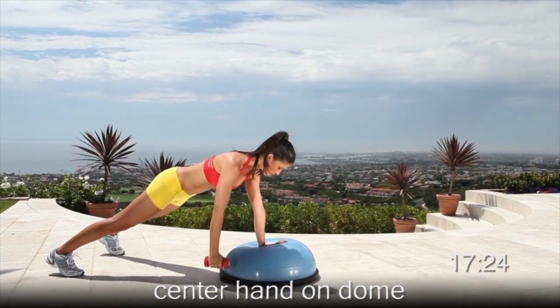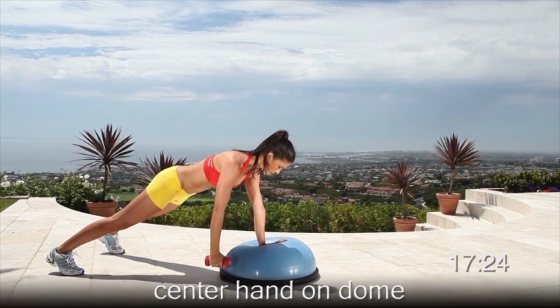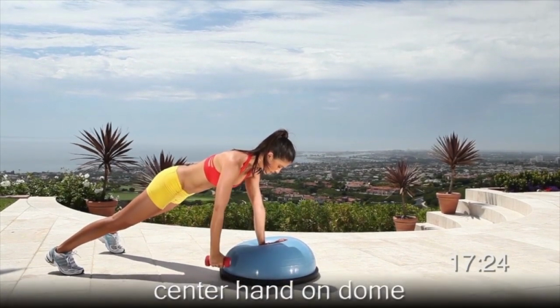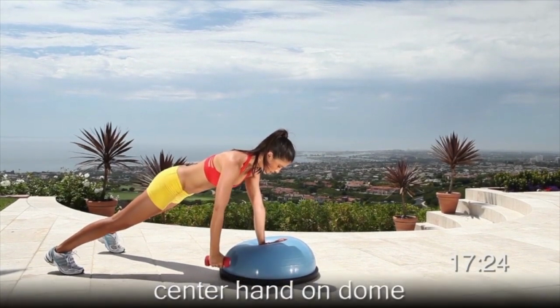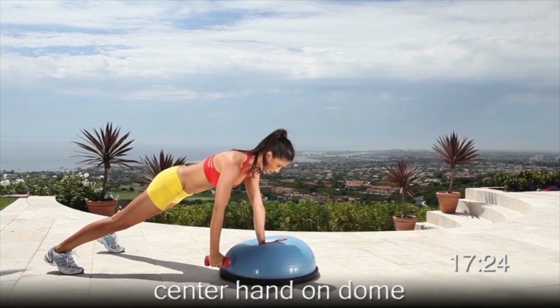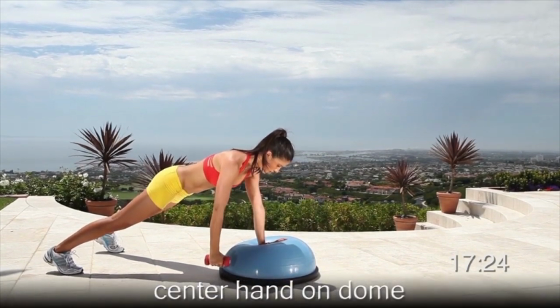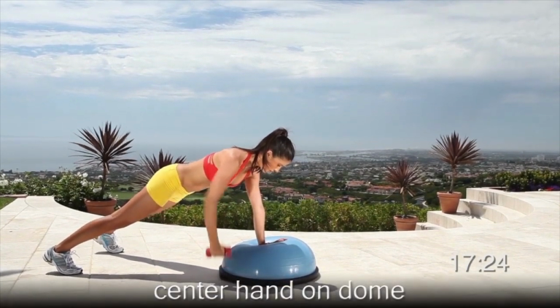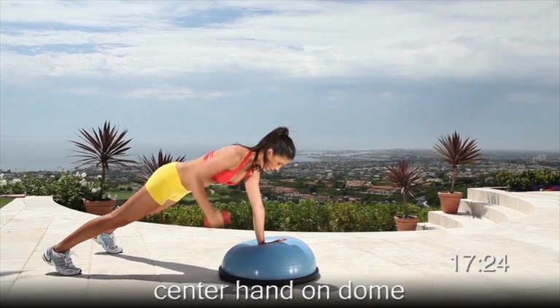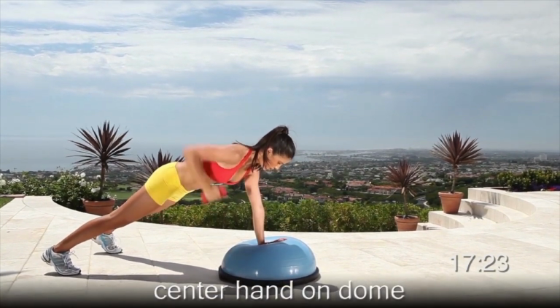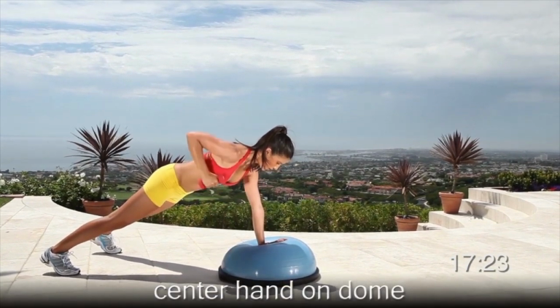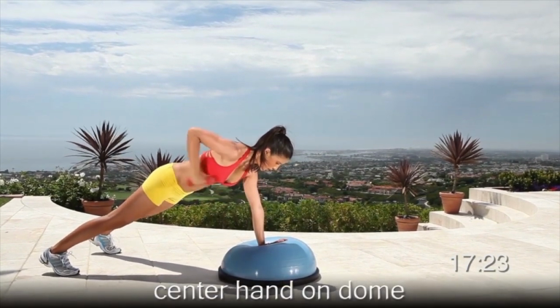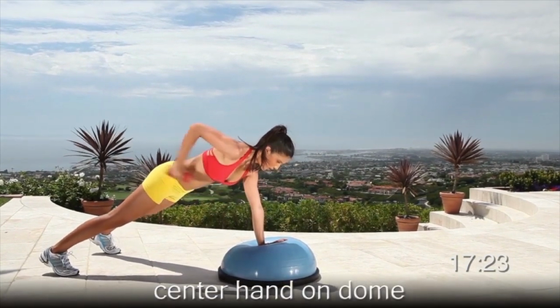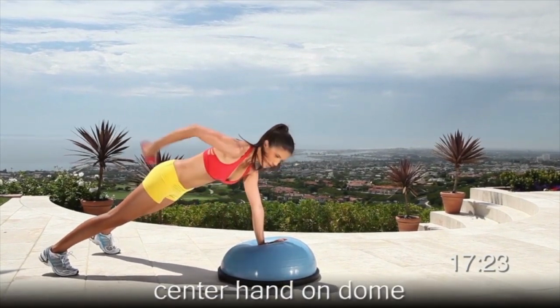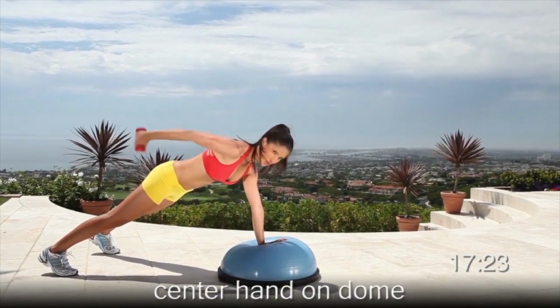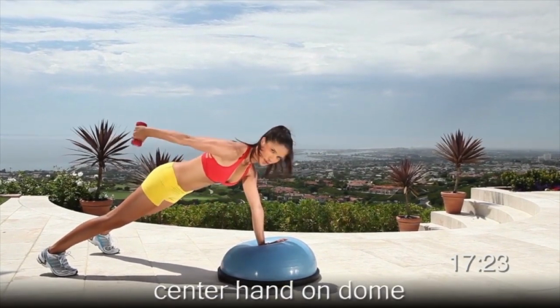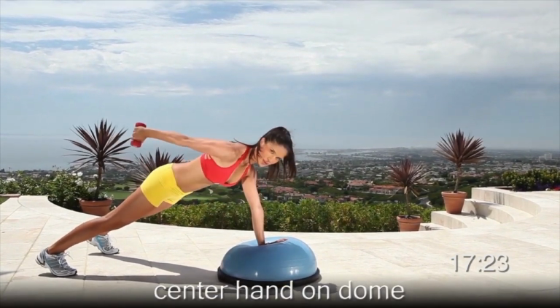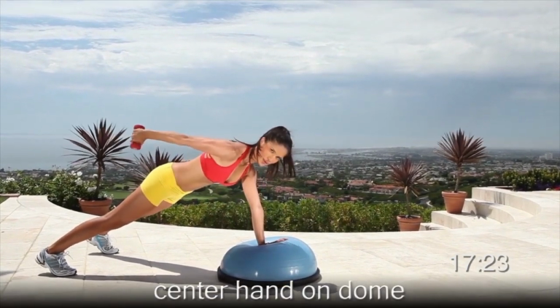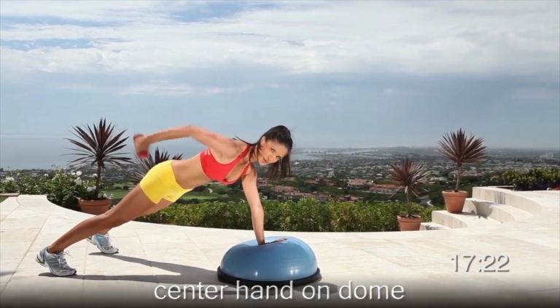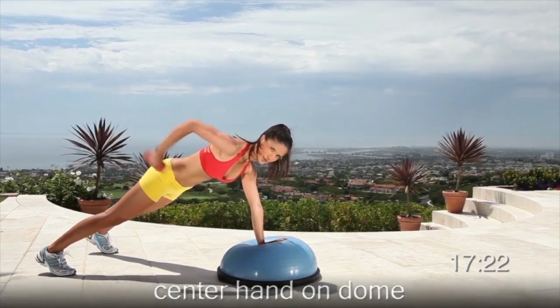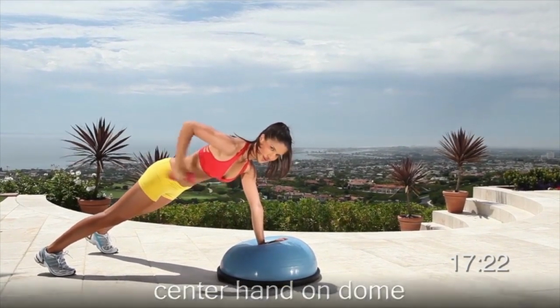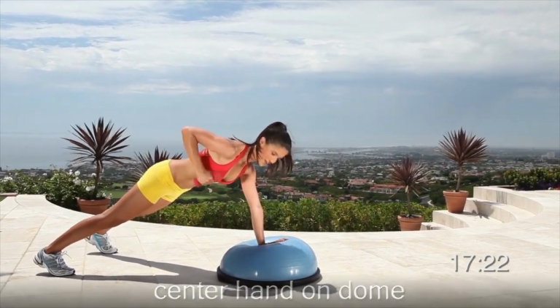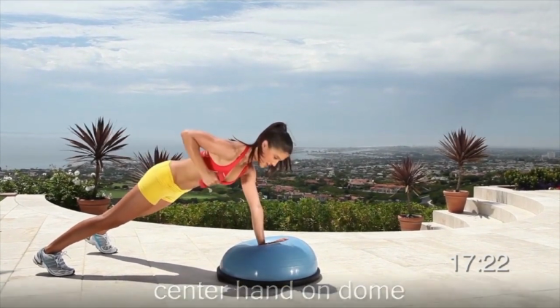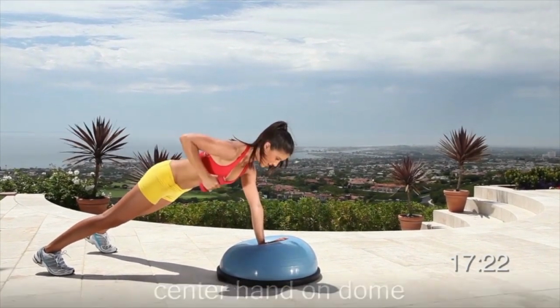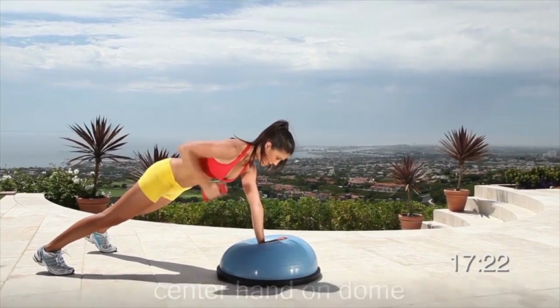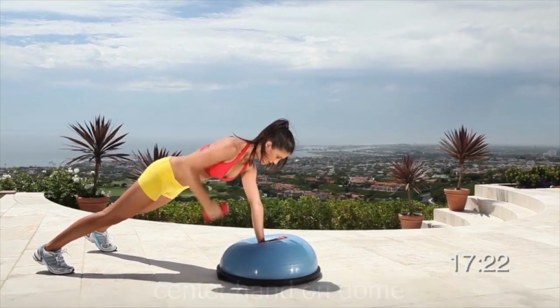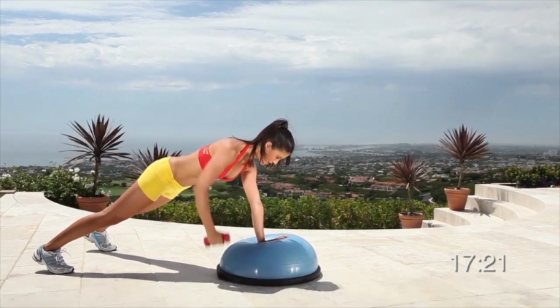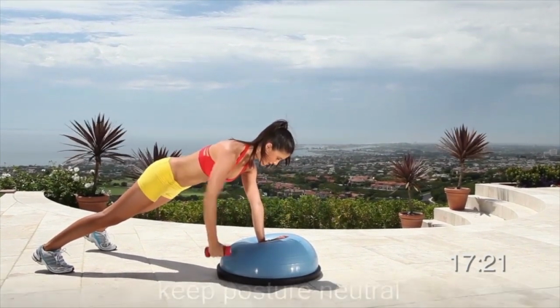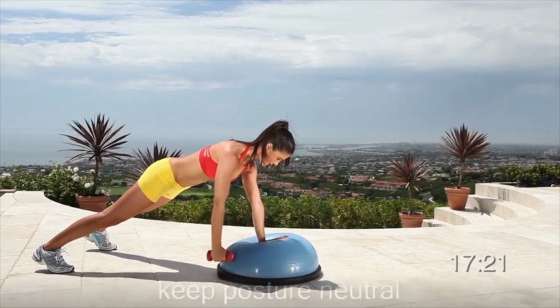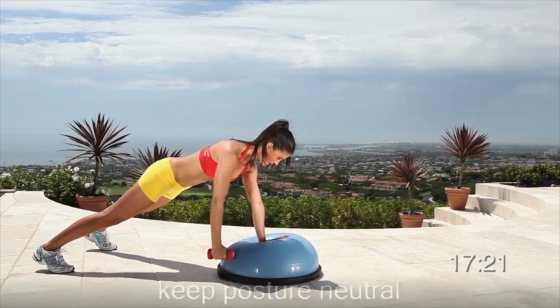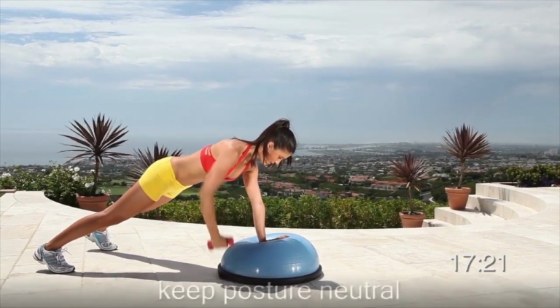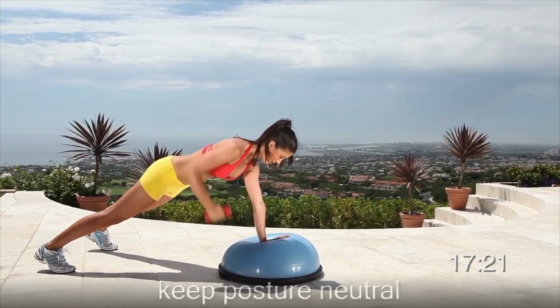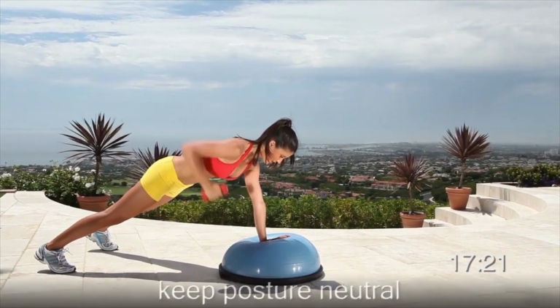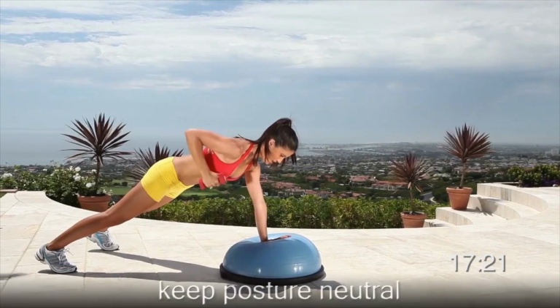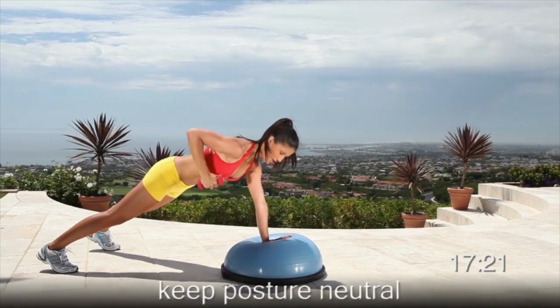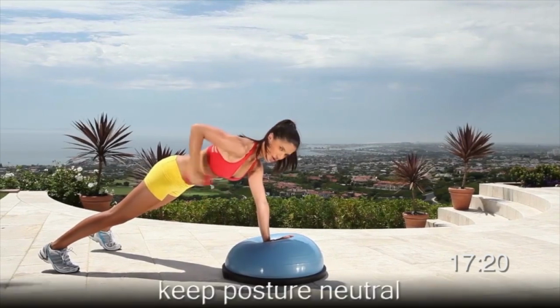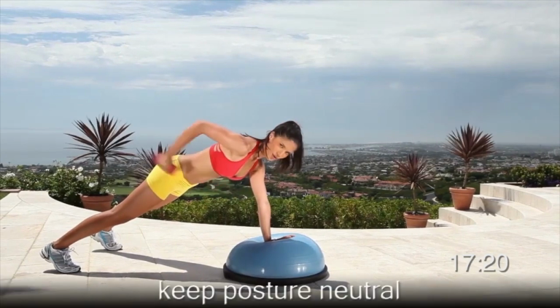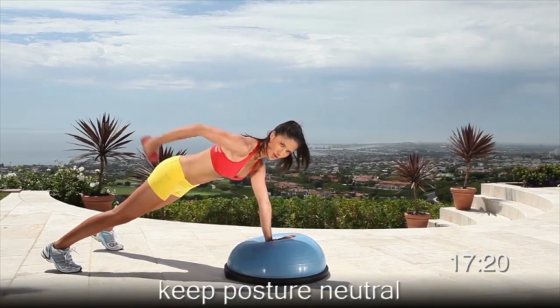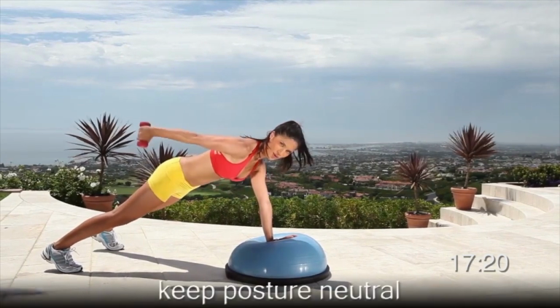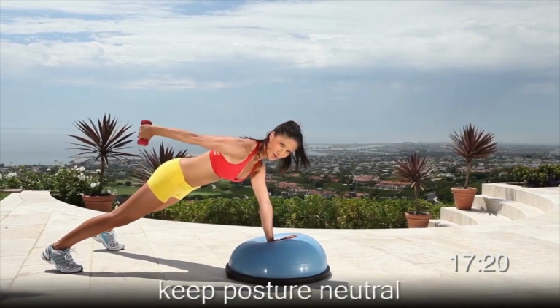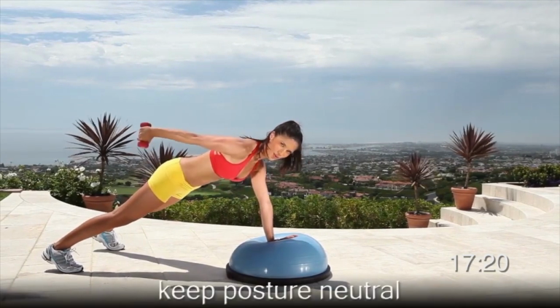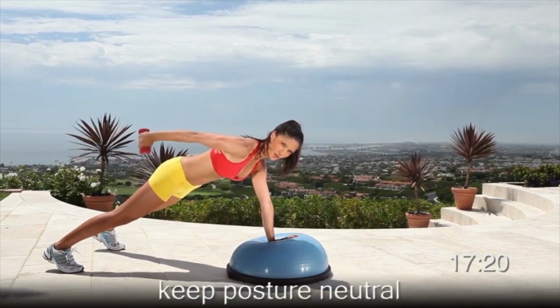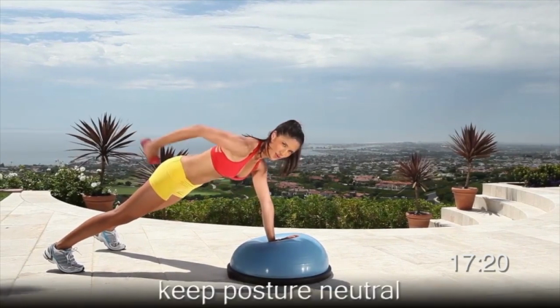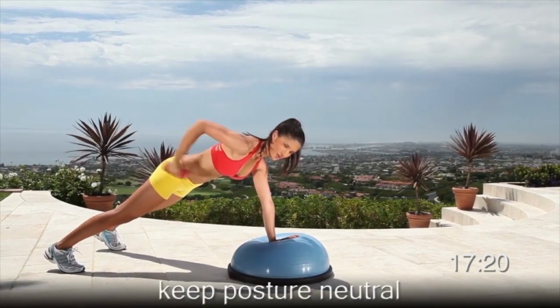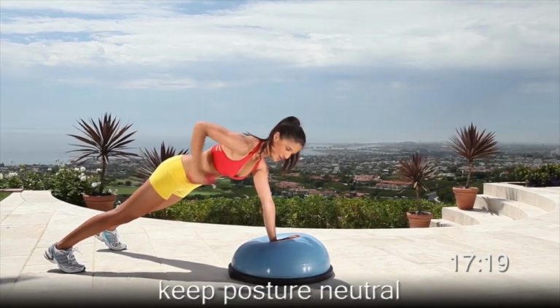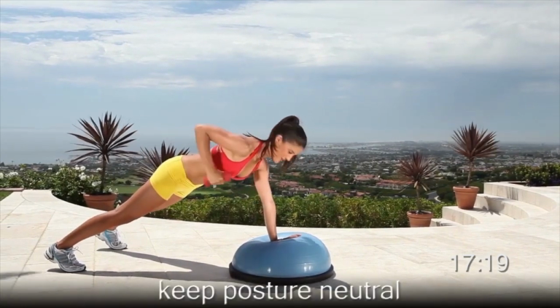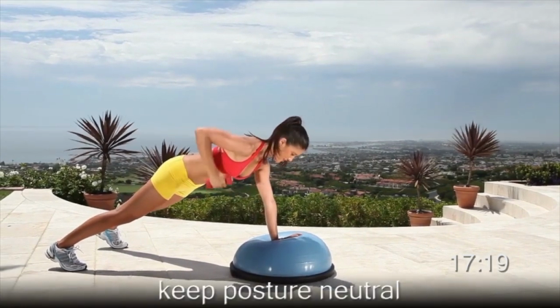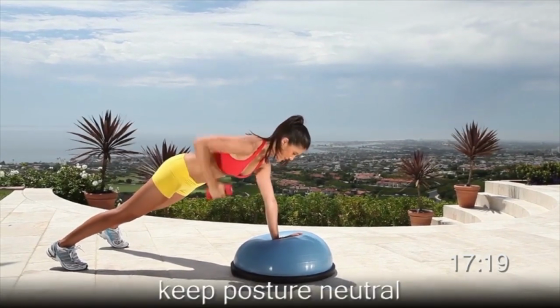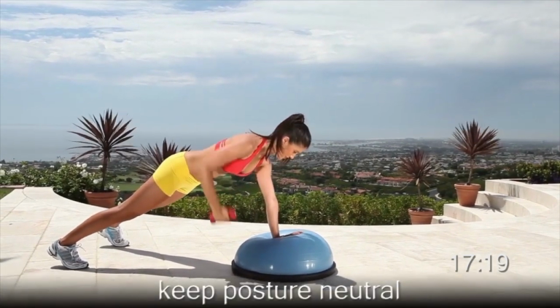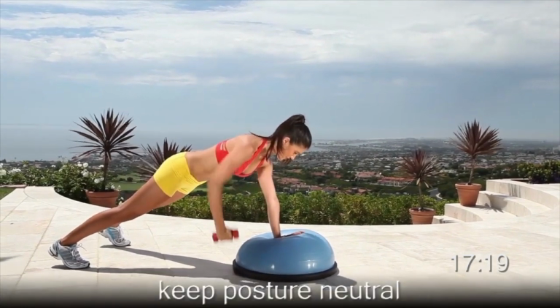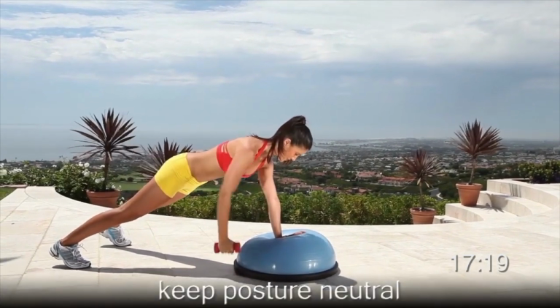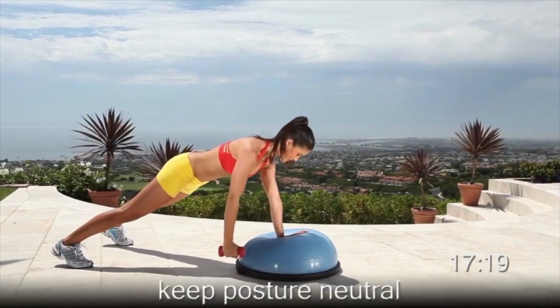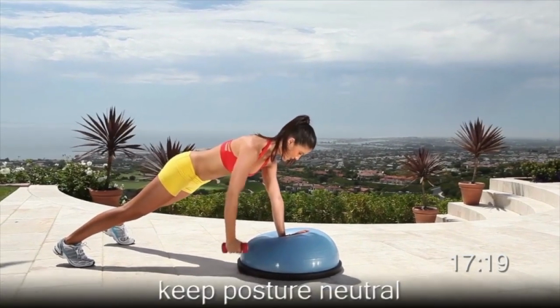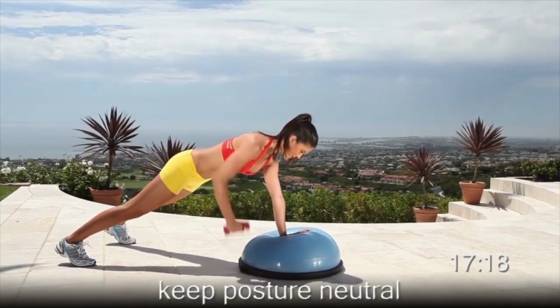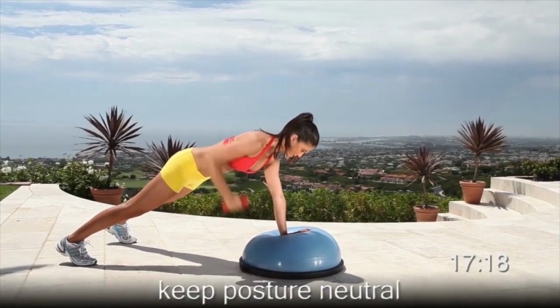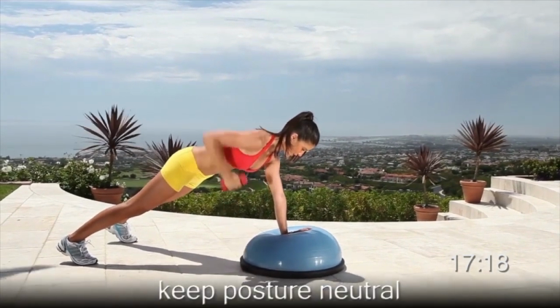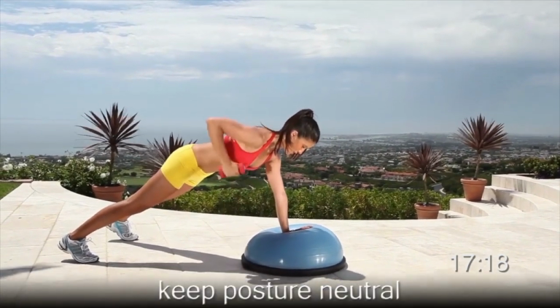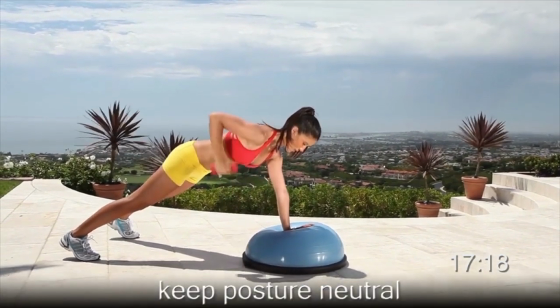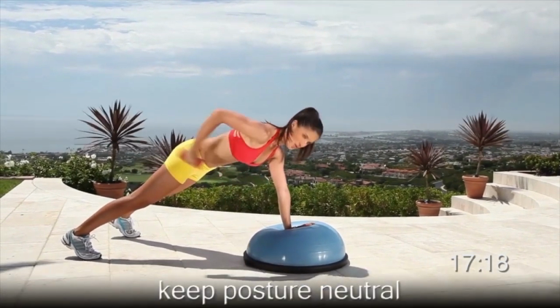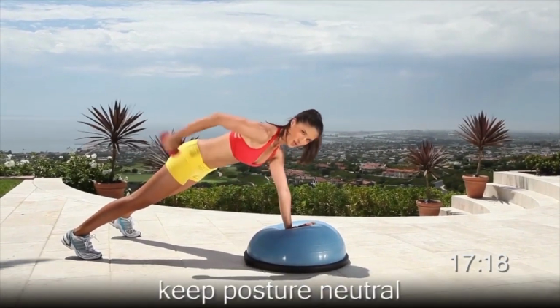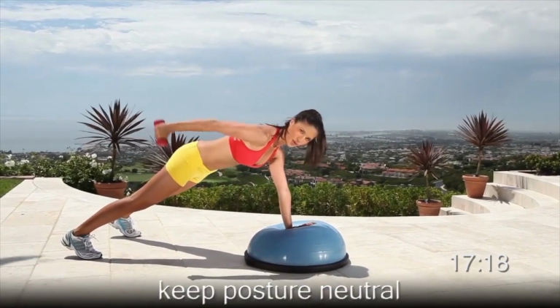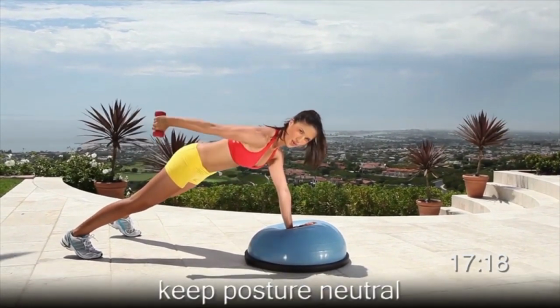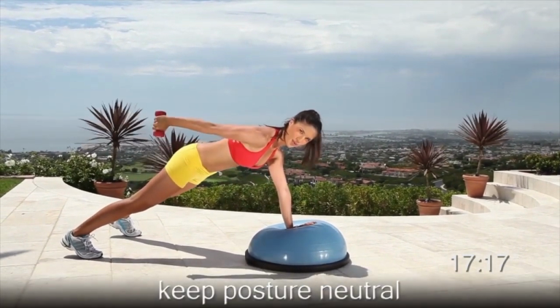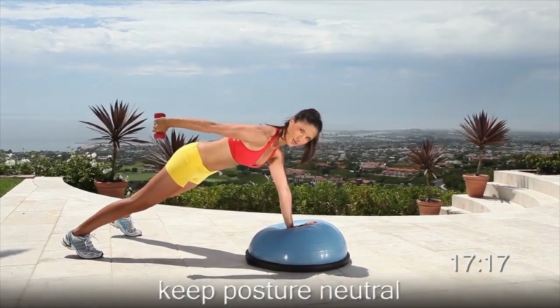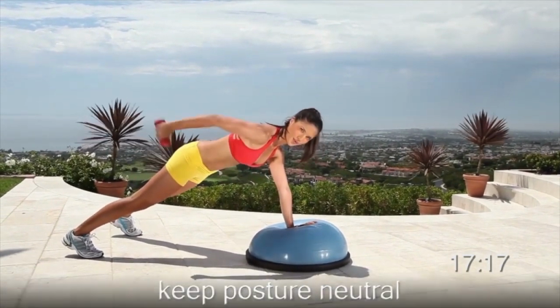Keep your back straight throughout. Do 15 reps on each side. You're working your abs, core, back, and triceps.